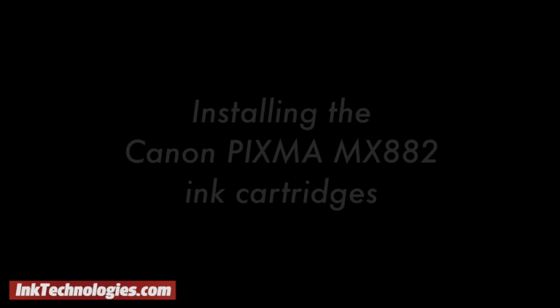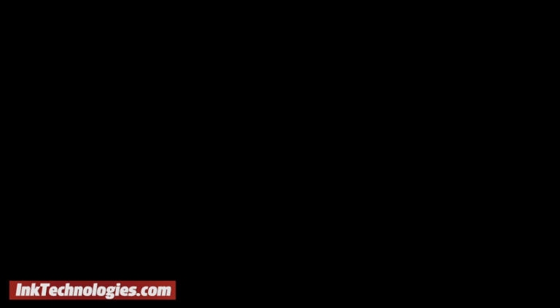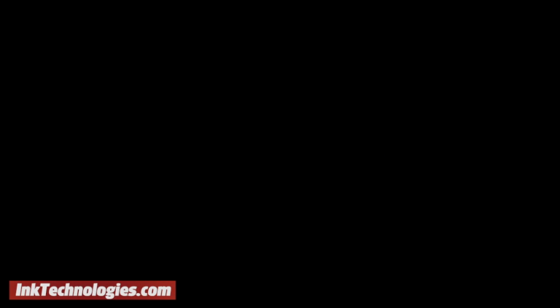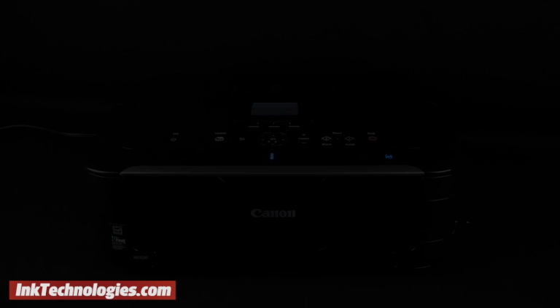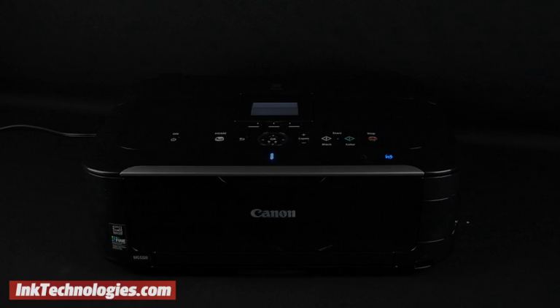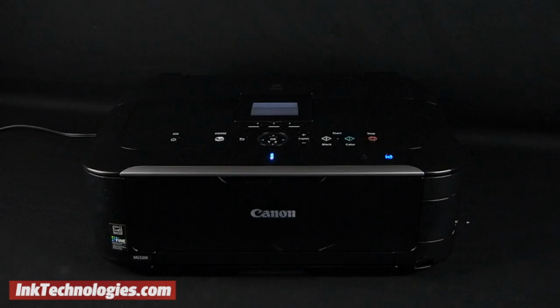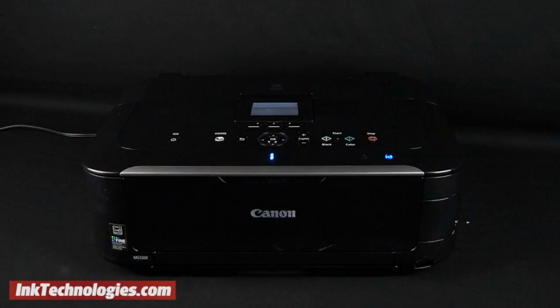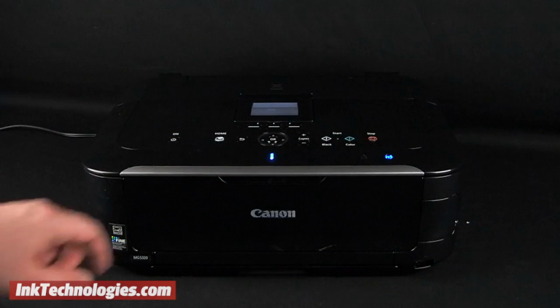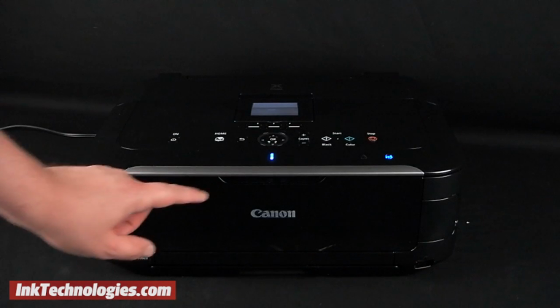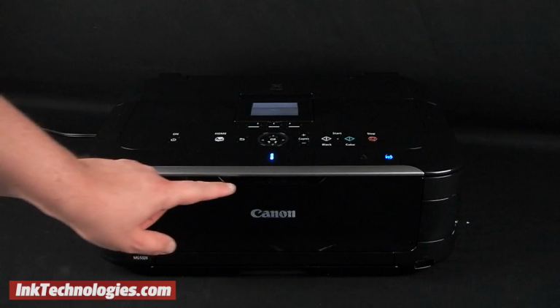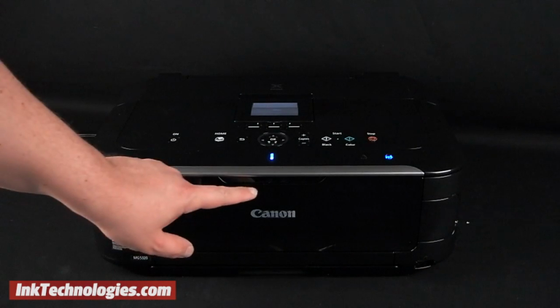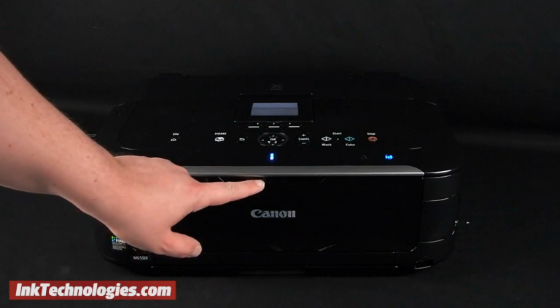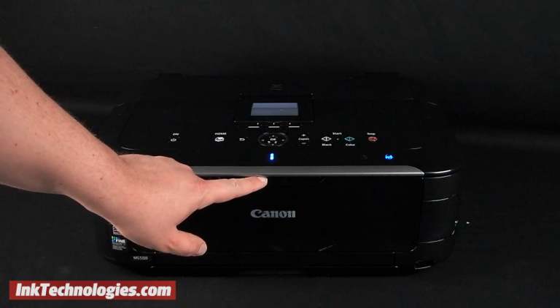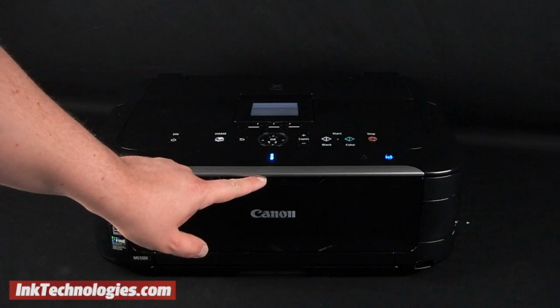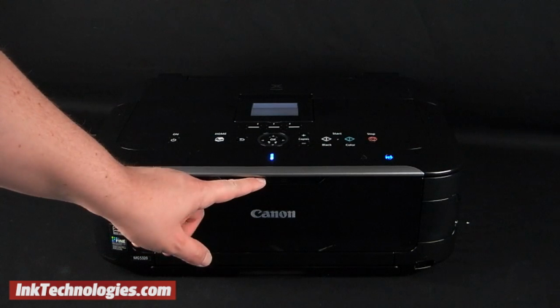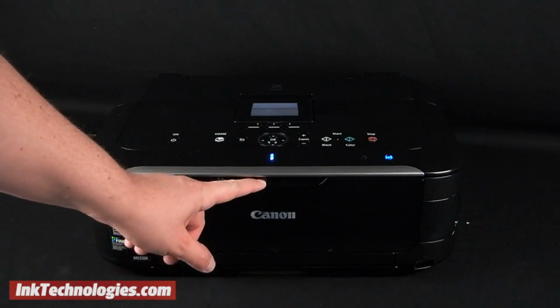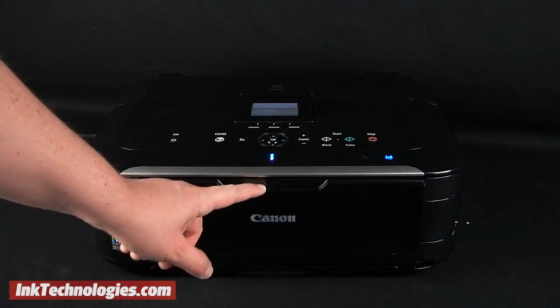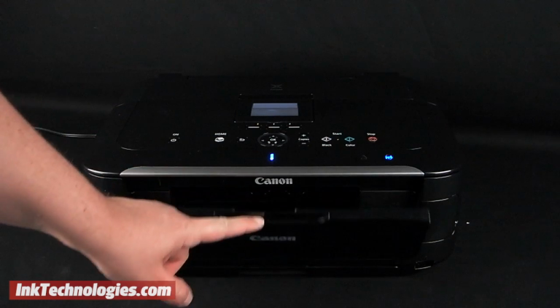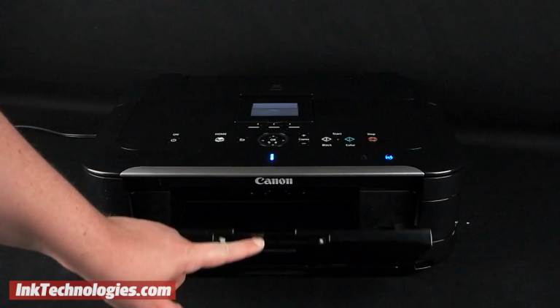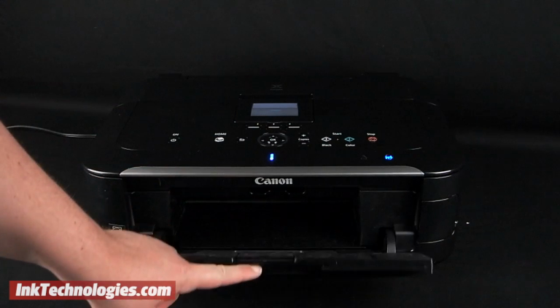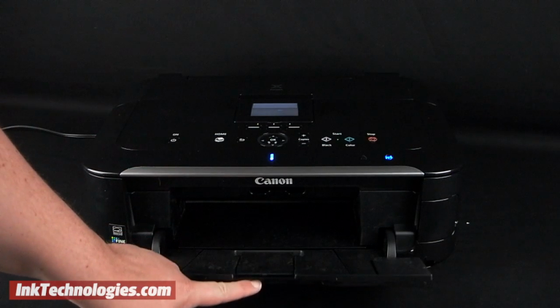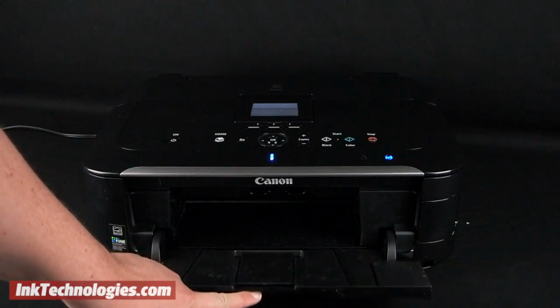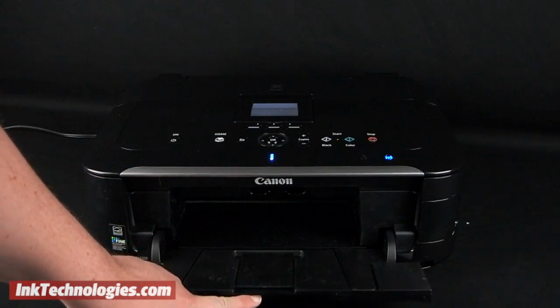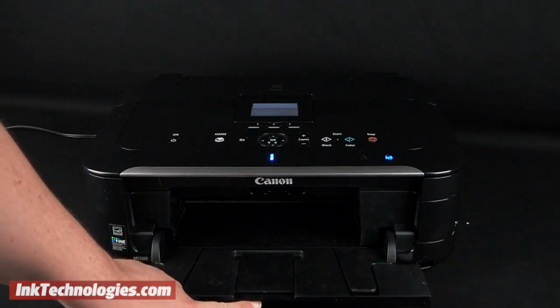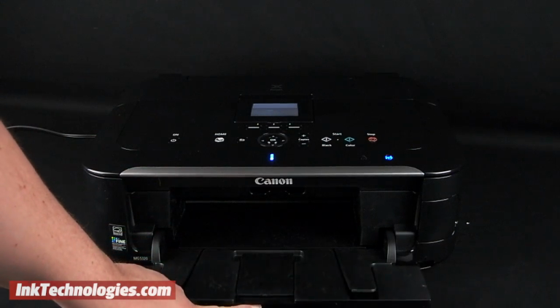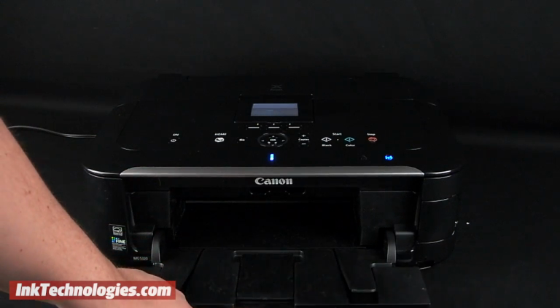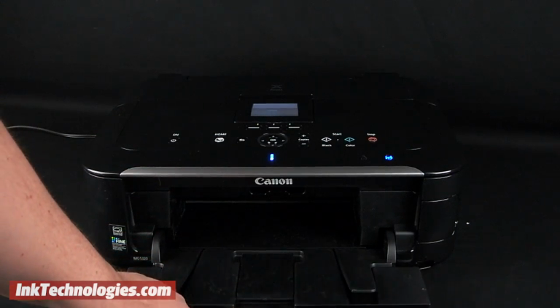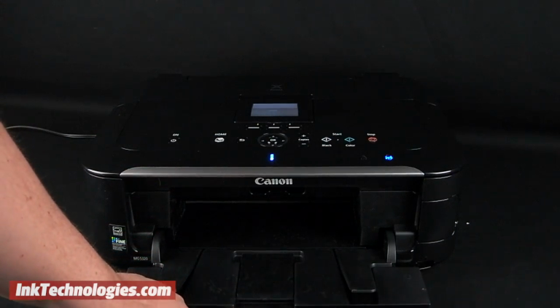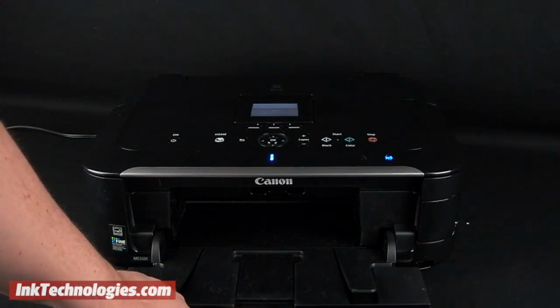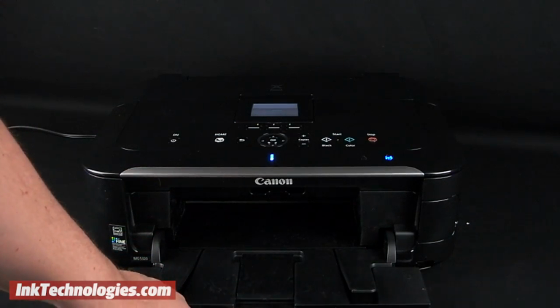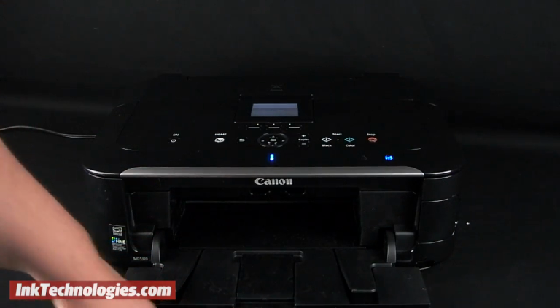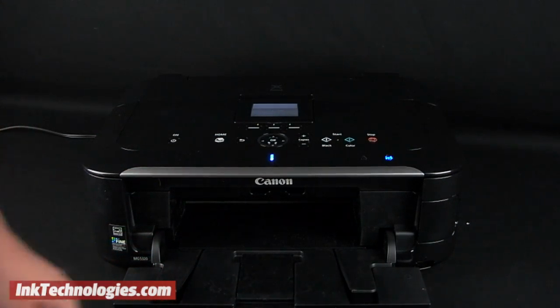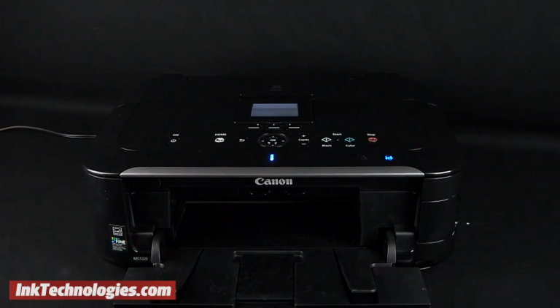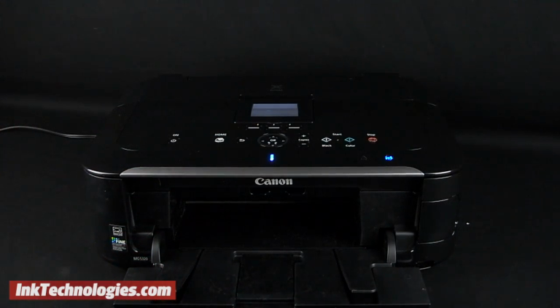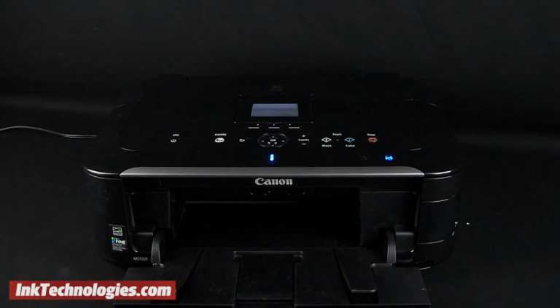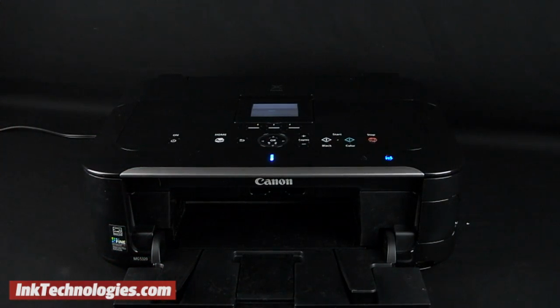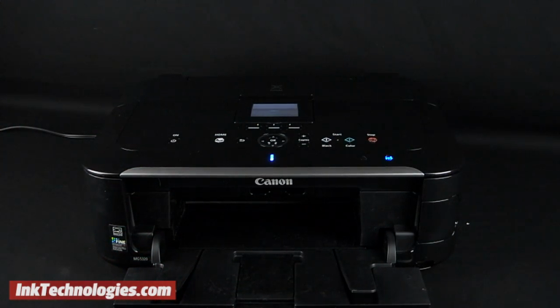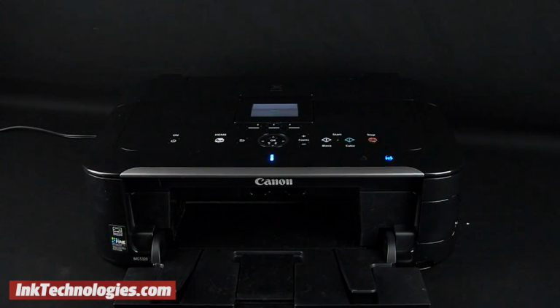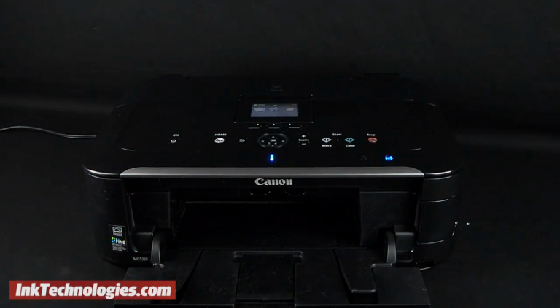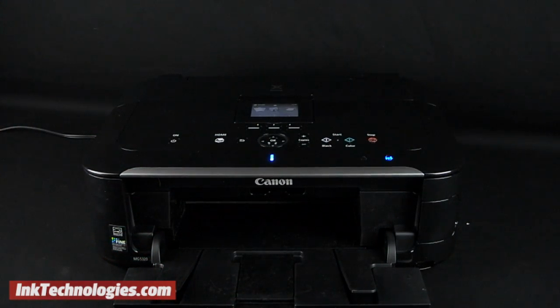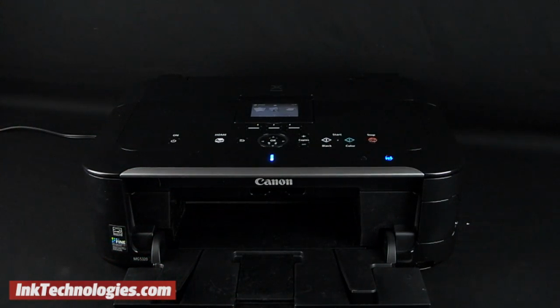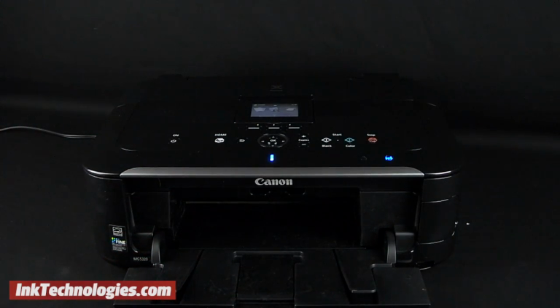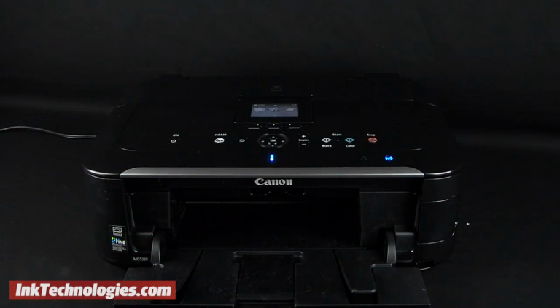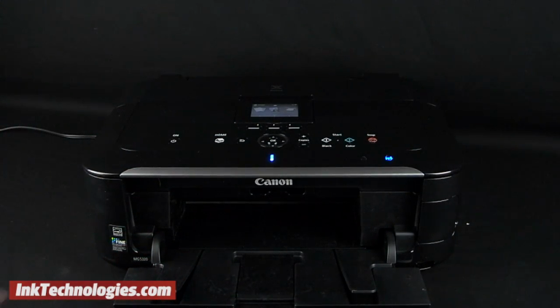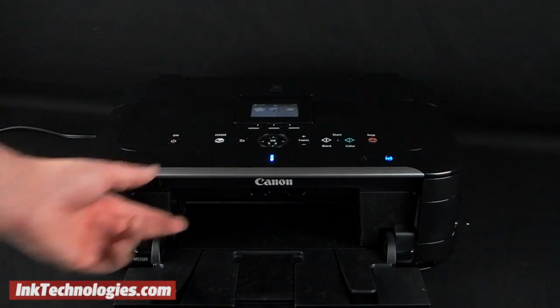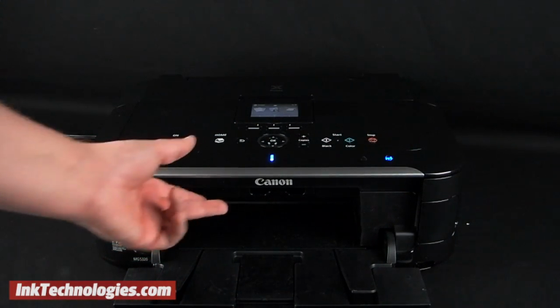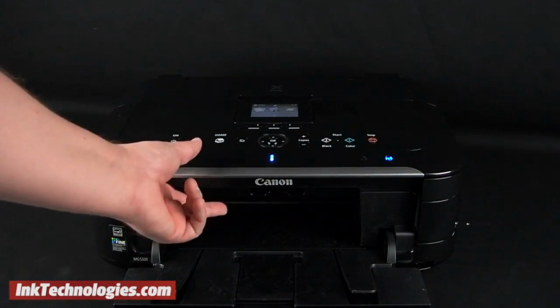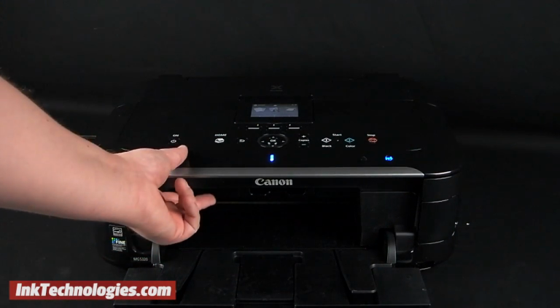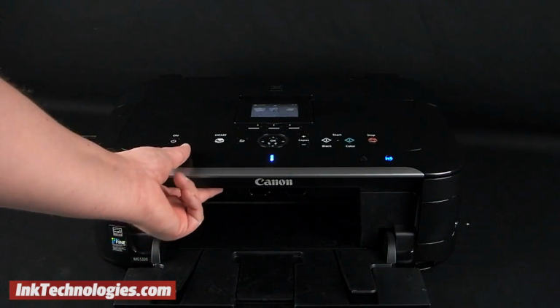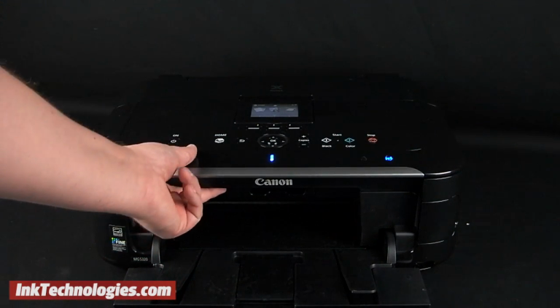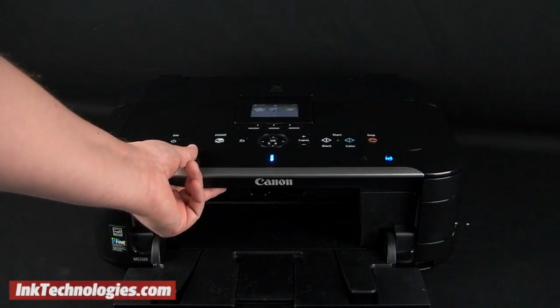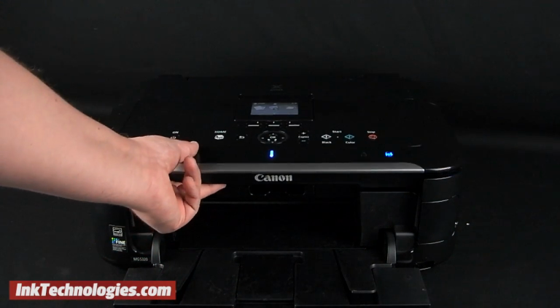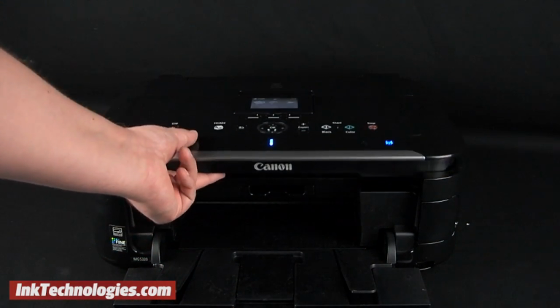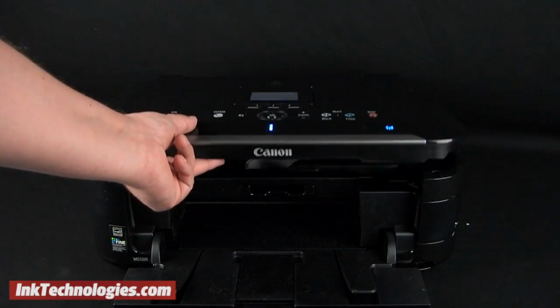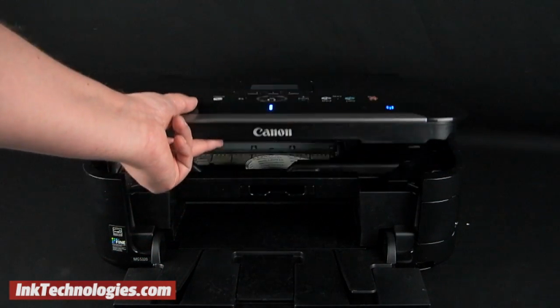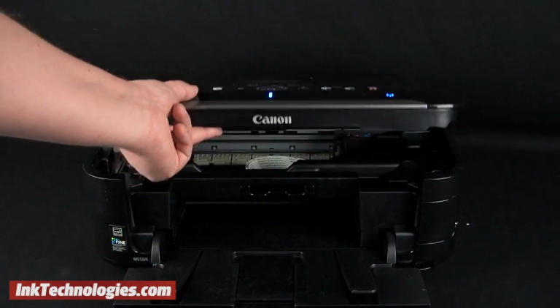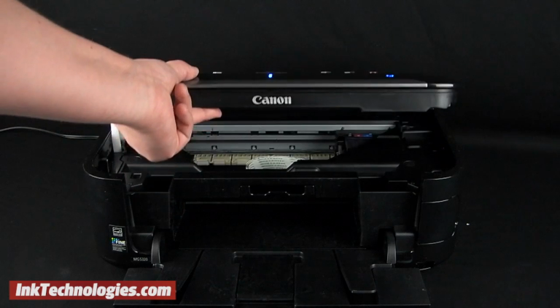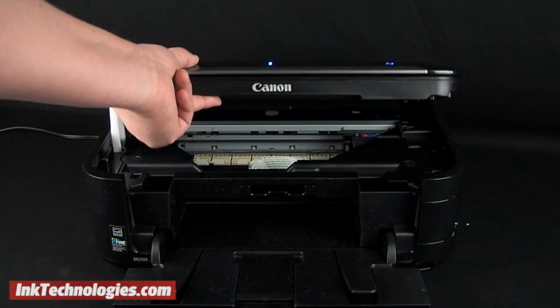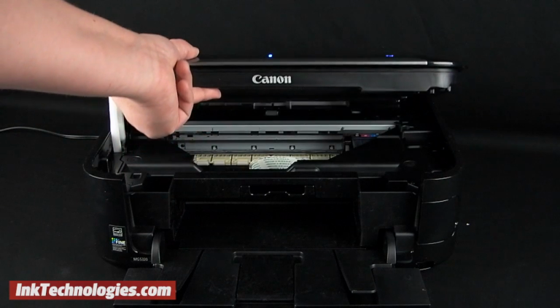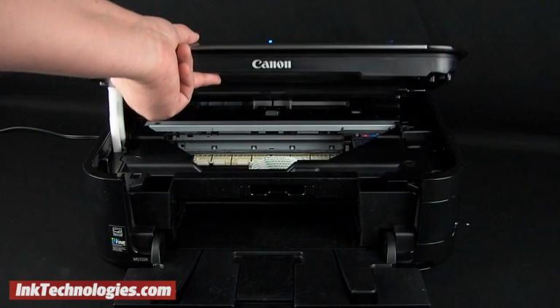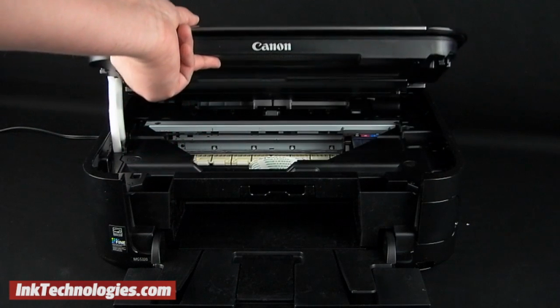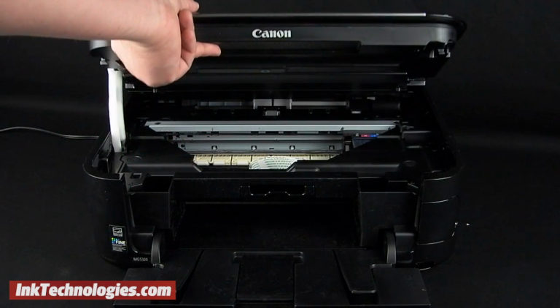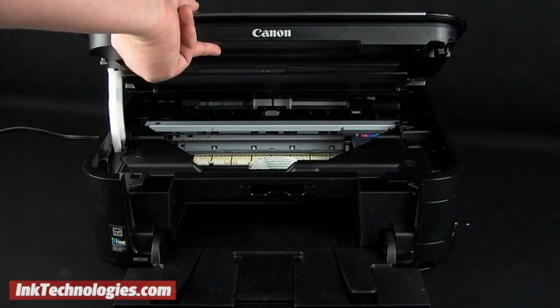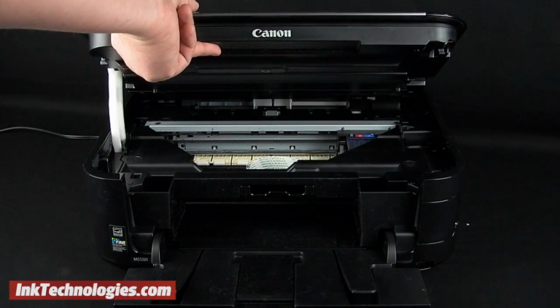Ensure that the printer is plugged in and turned on, and that the front paper tray is open. You can then place your hand inside the opening to raise the entire top cover.